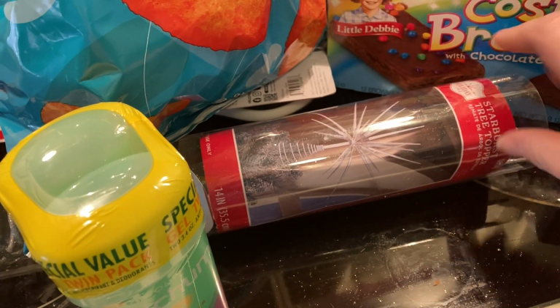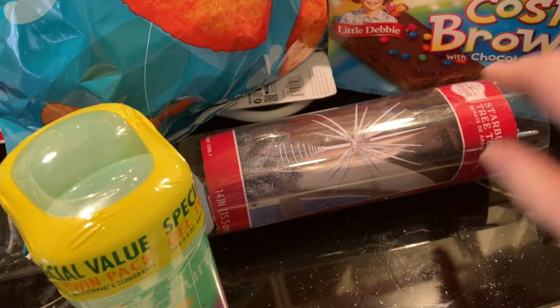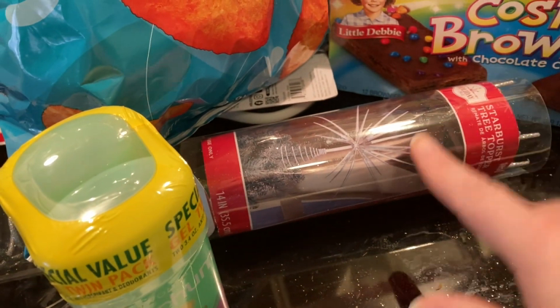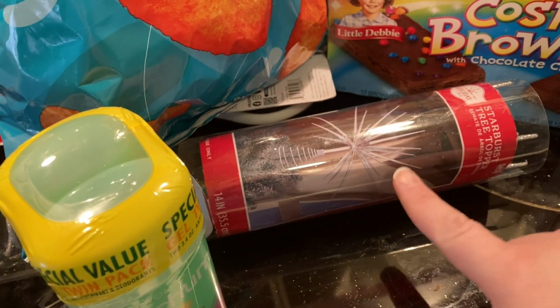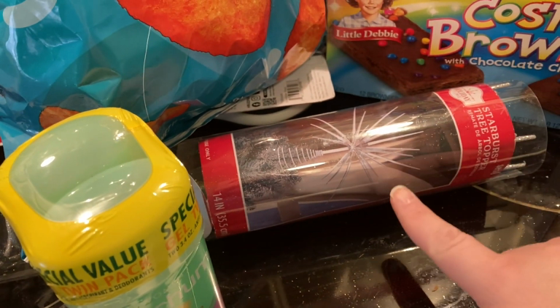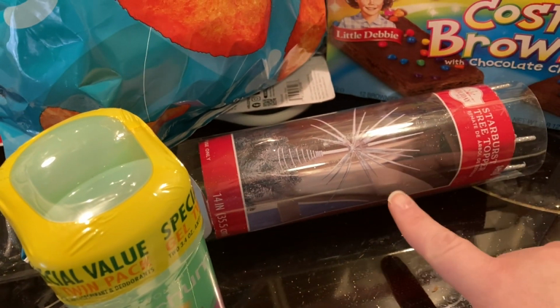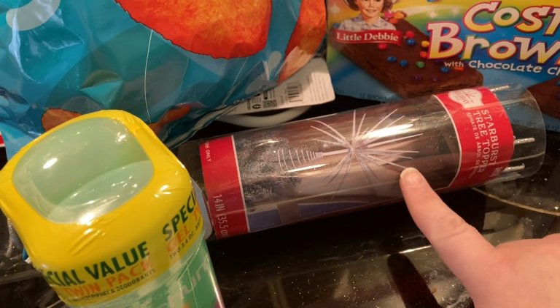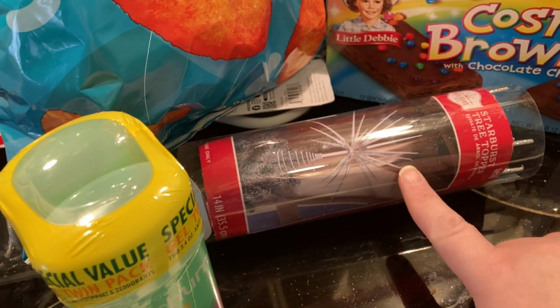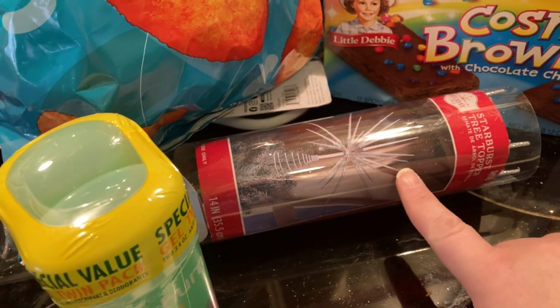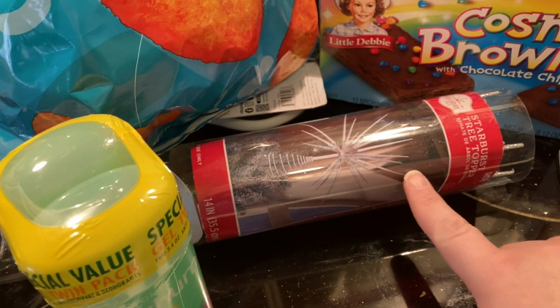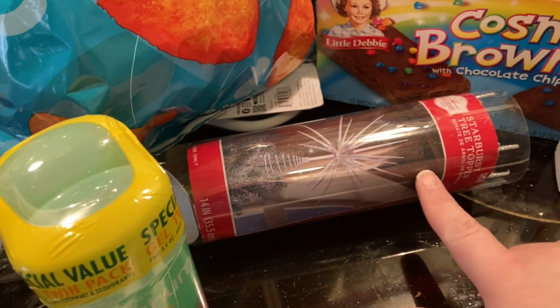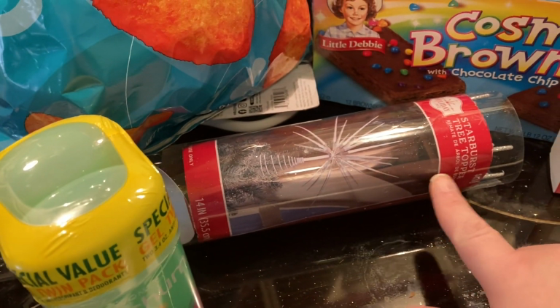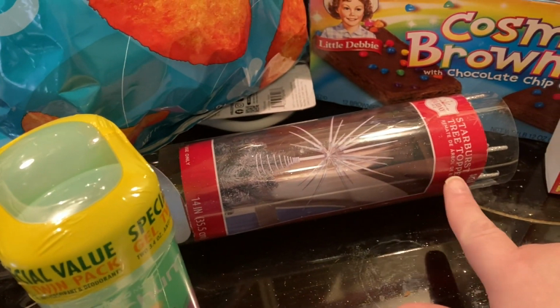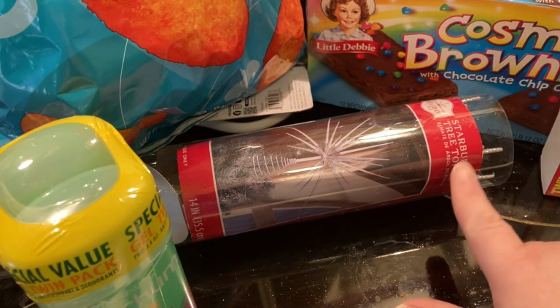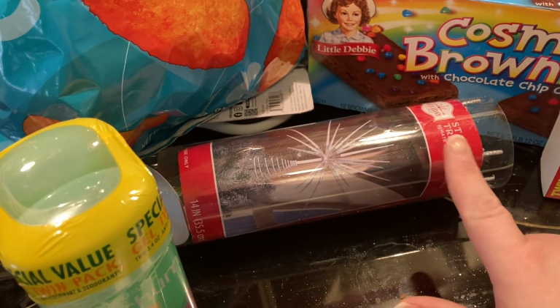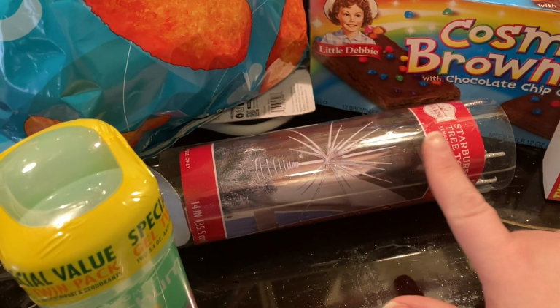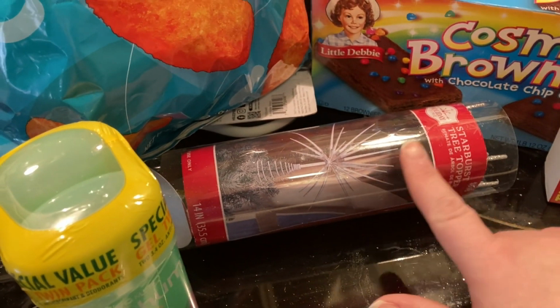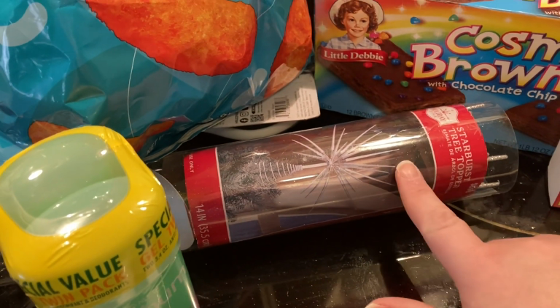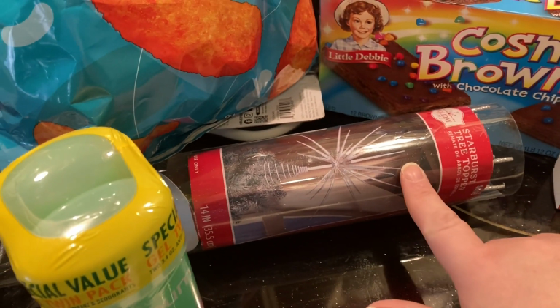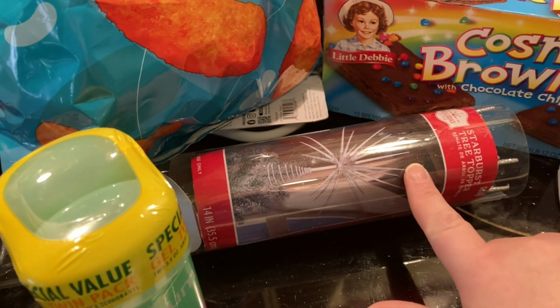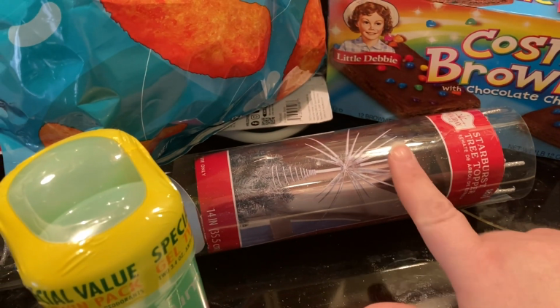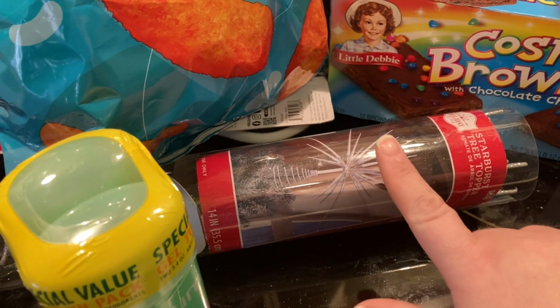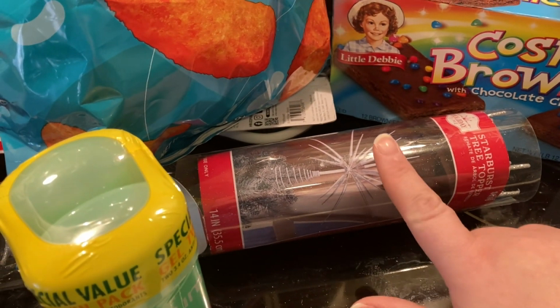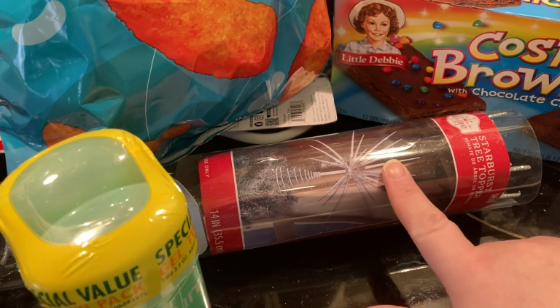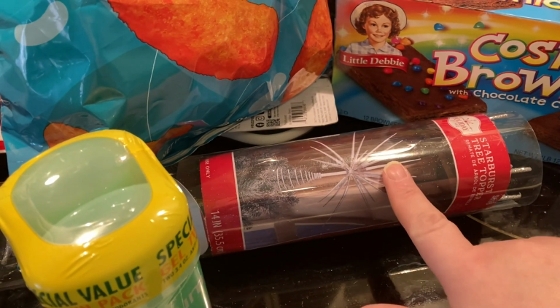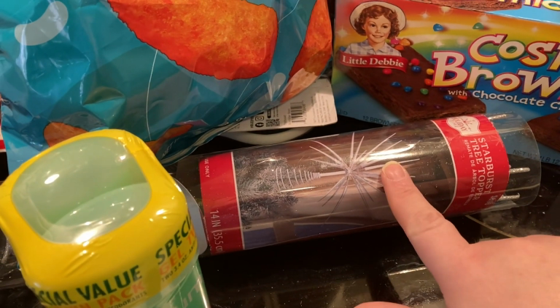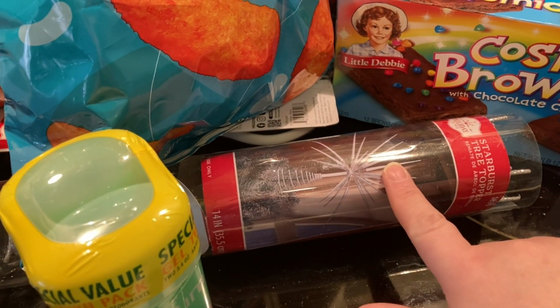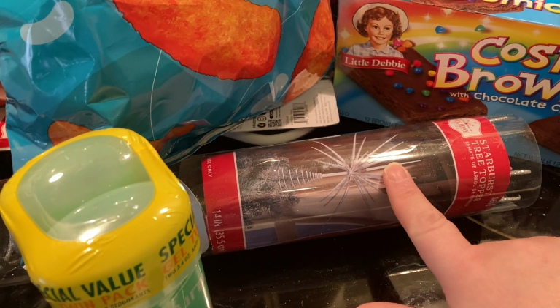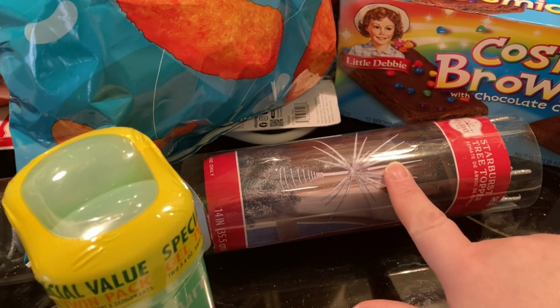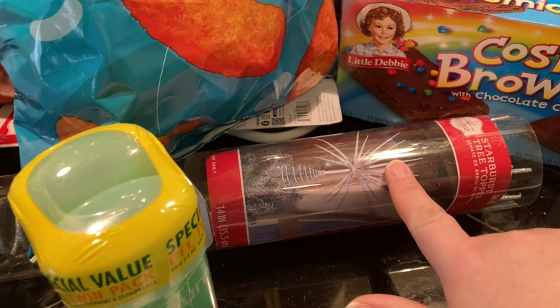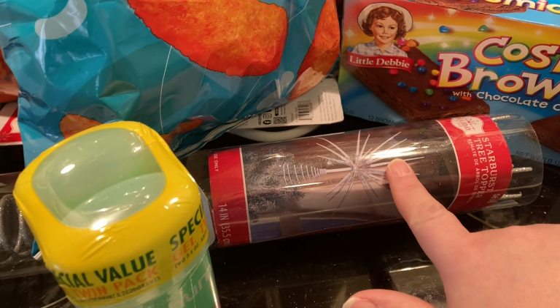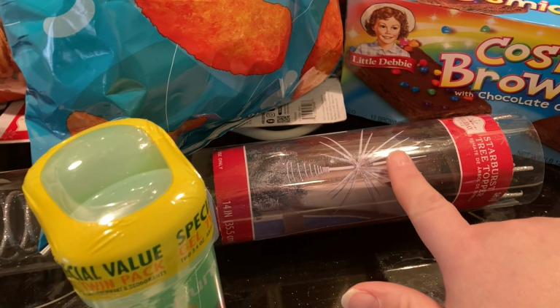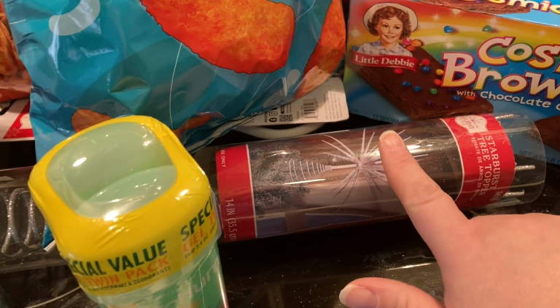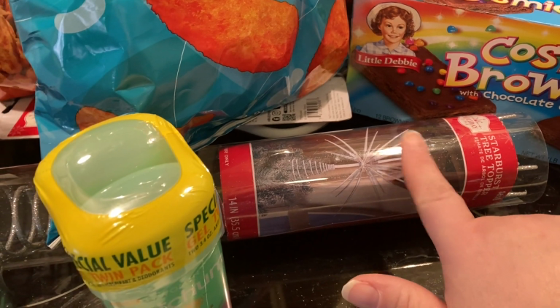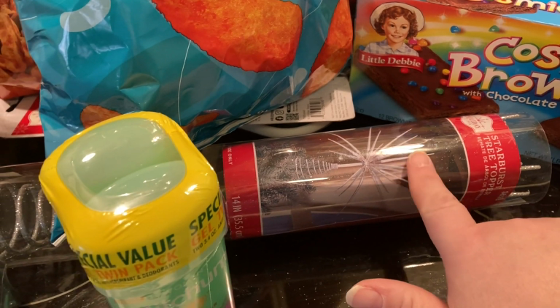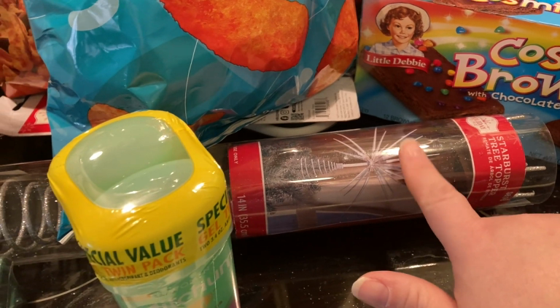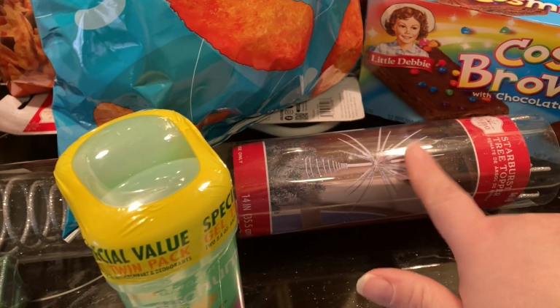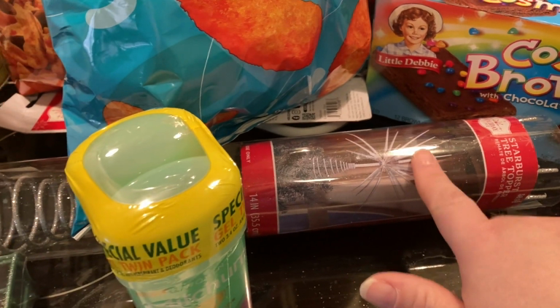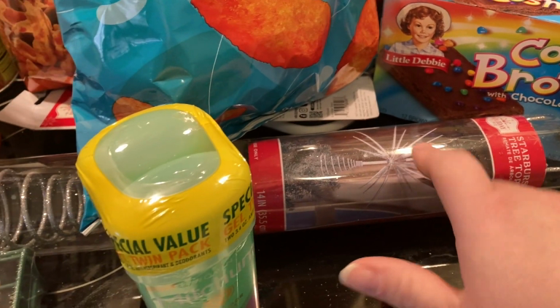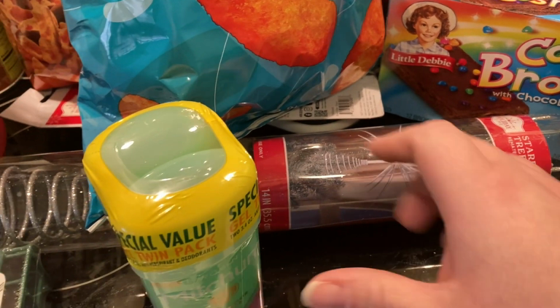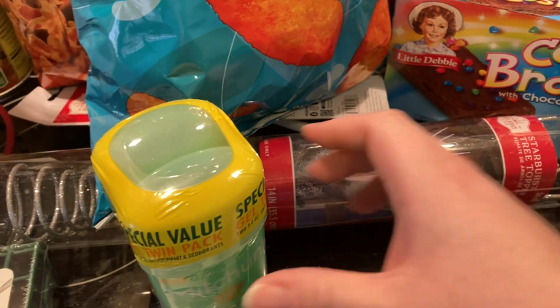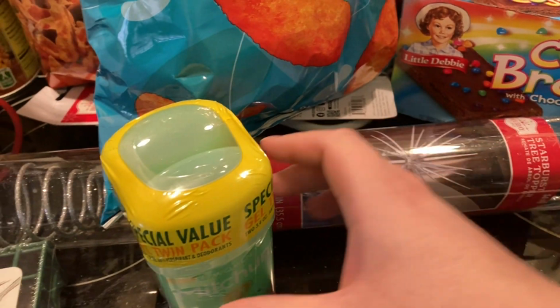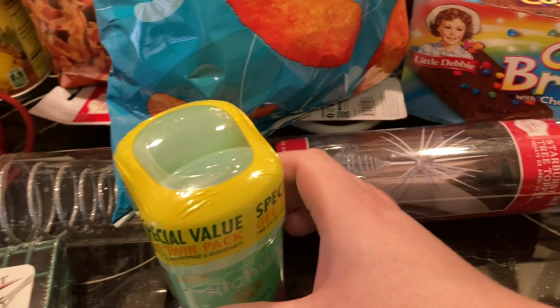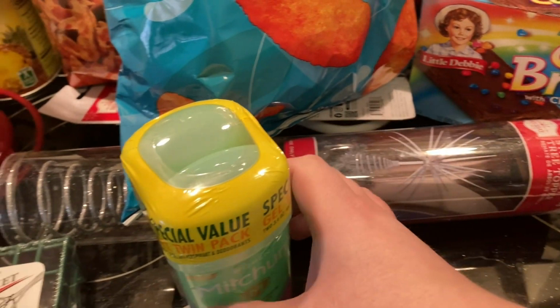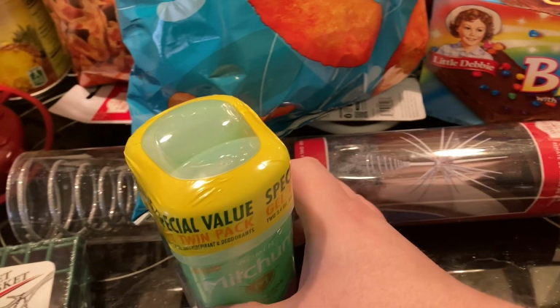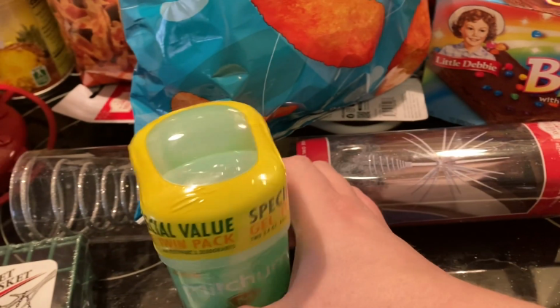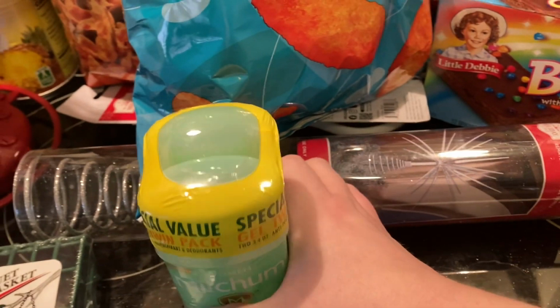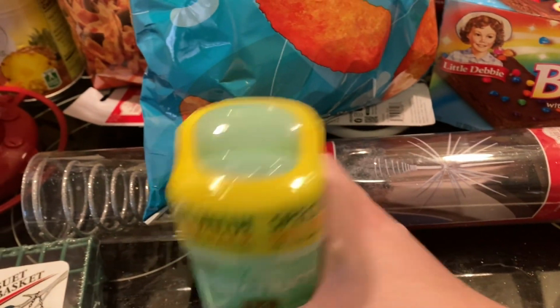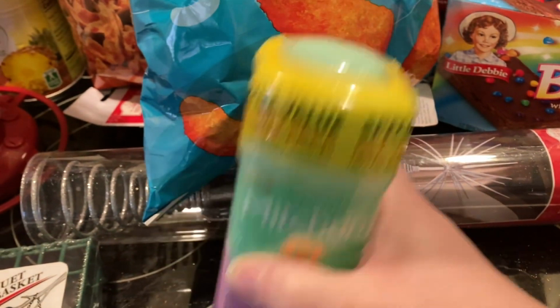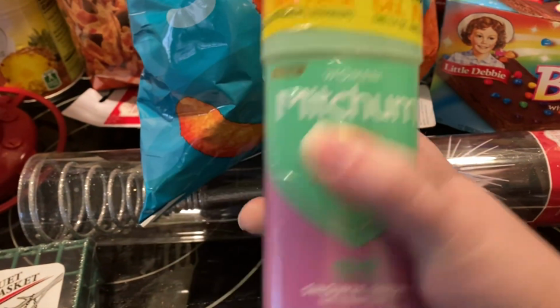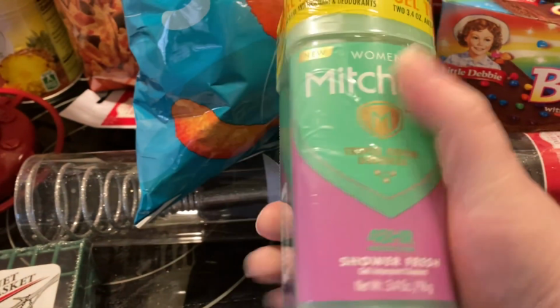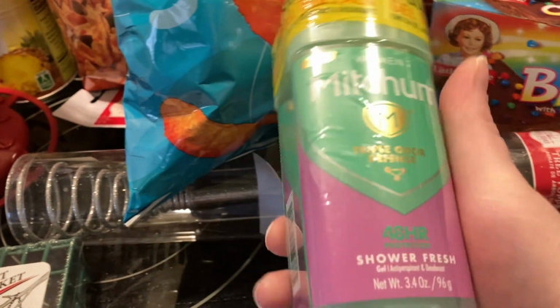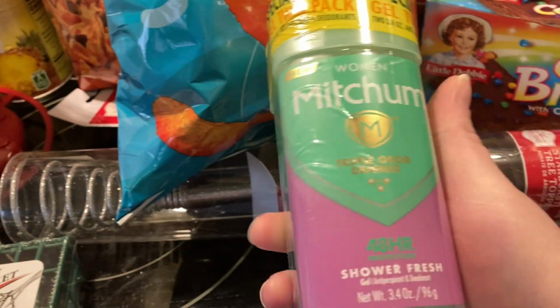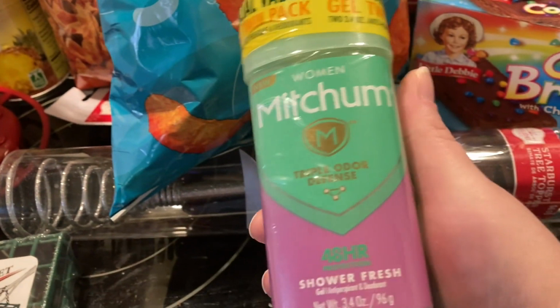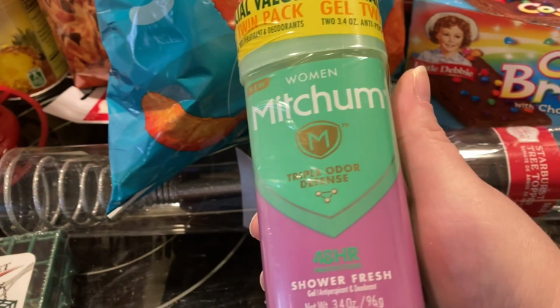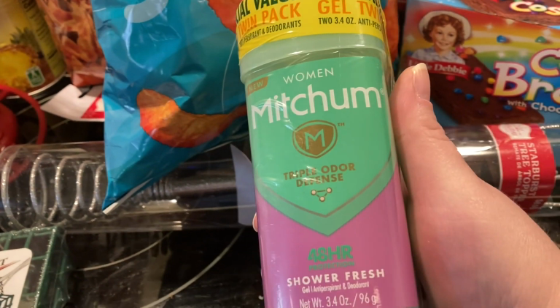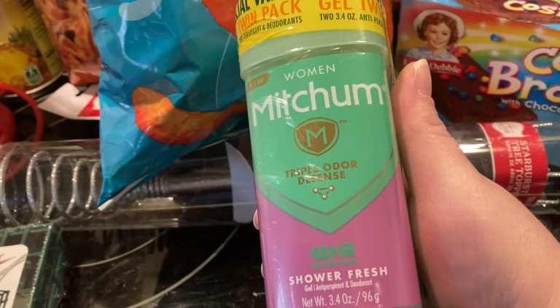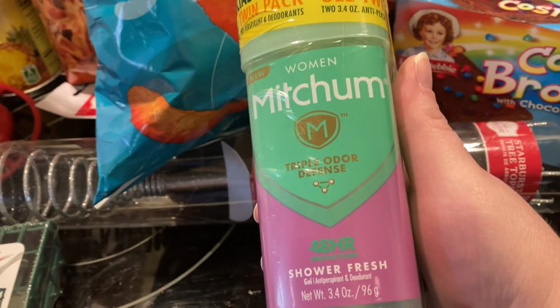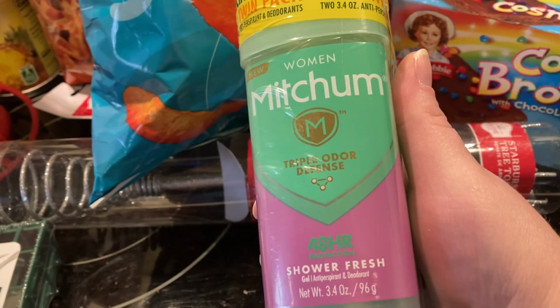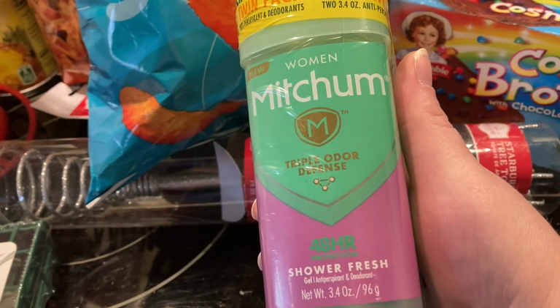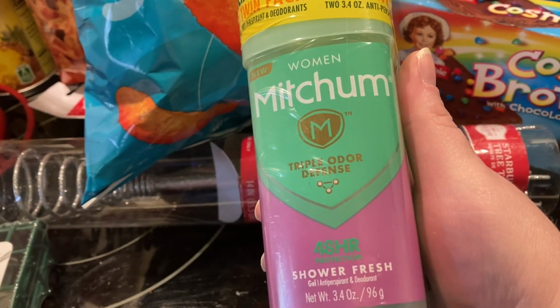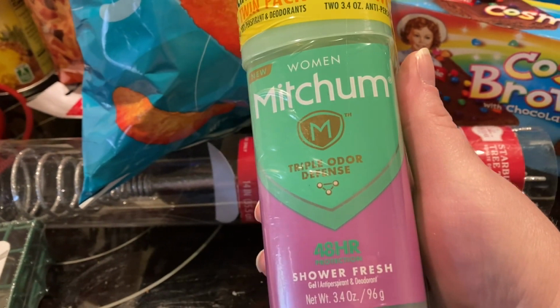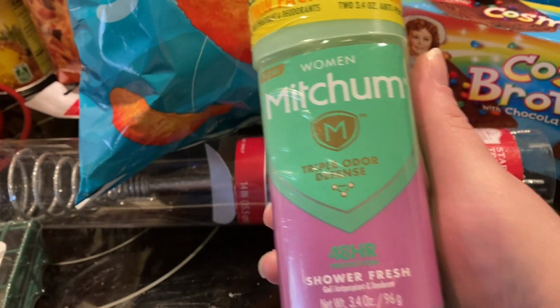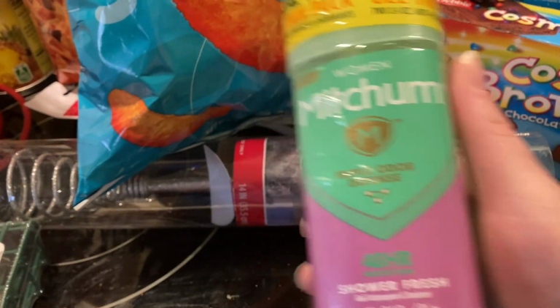Also got this tree topper, and they ended up being ninety cents or eighty-nine cents. Got some deodorant as well.